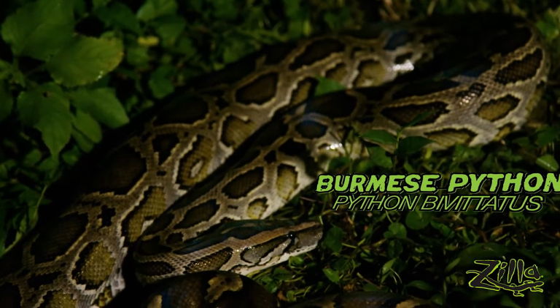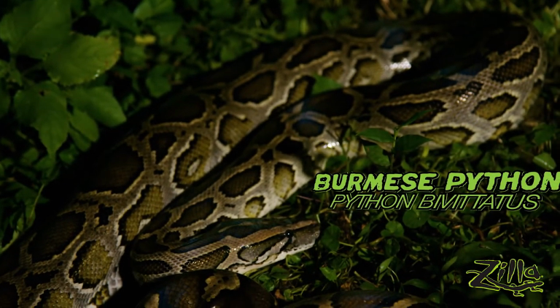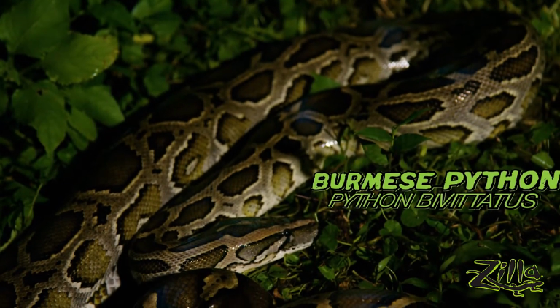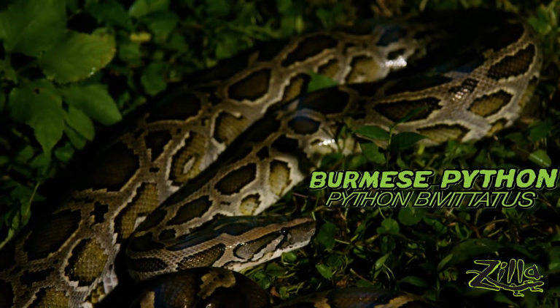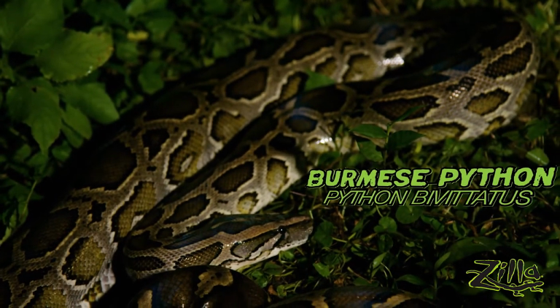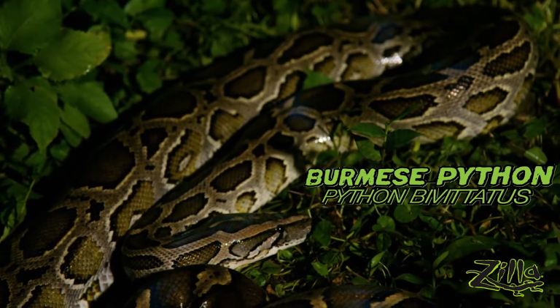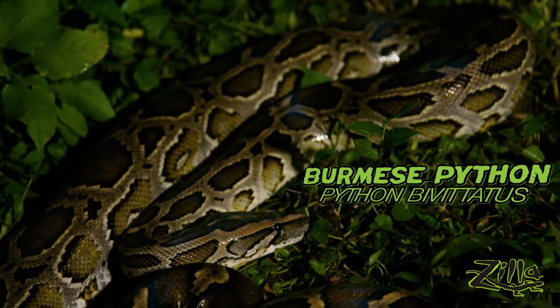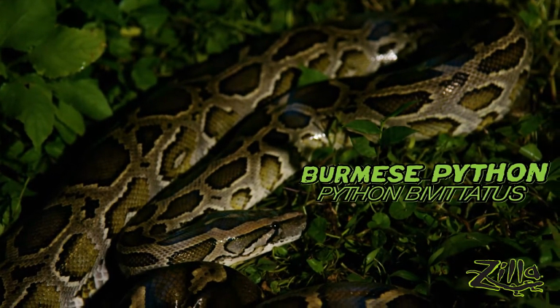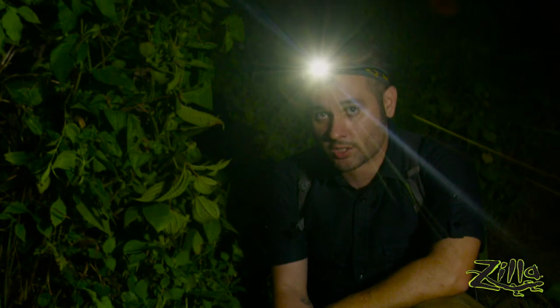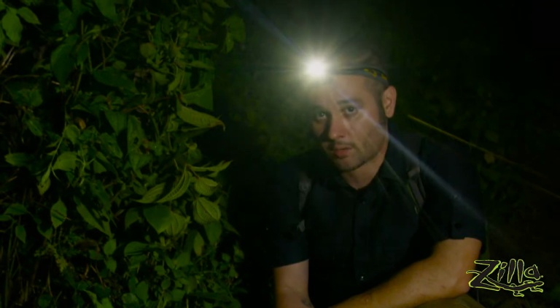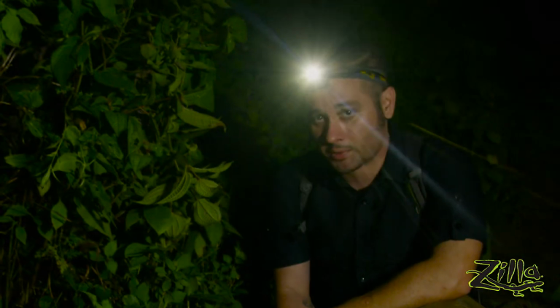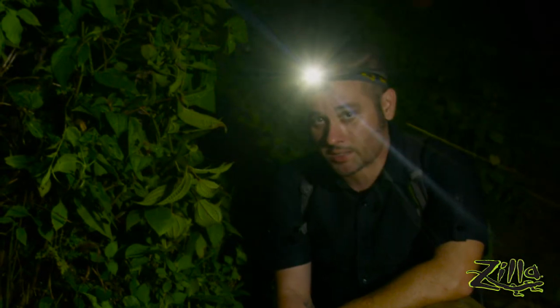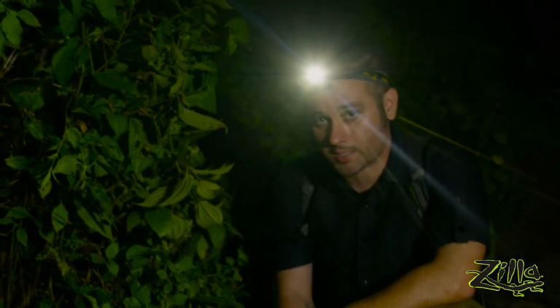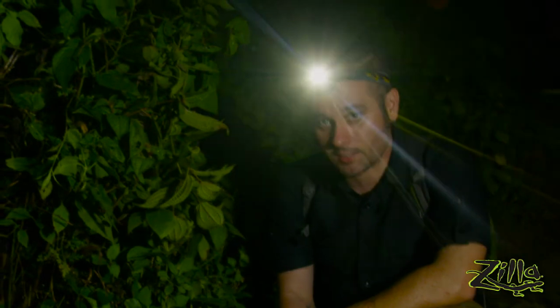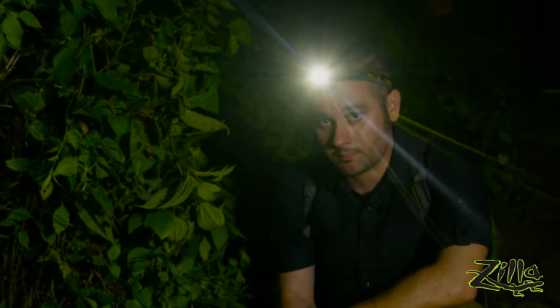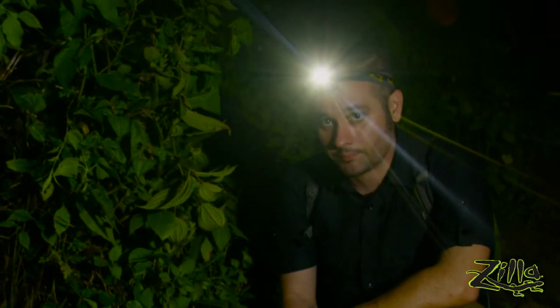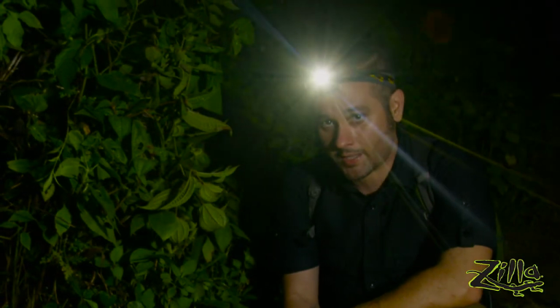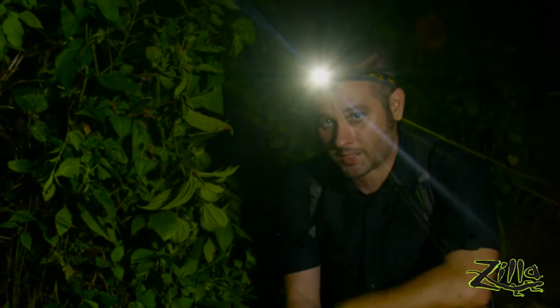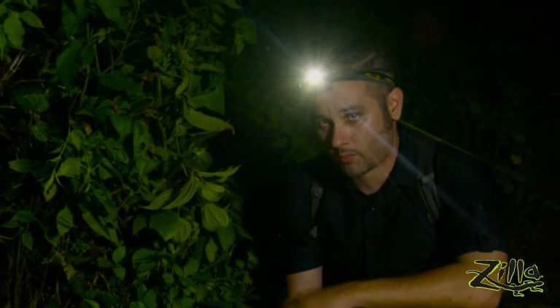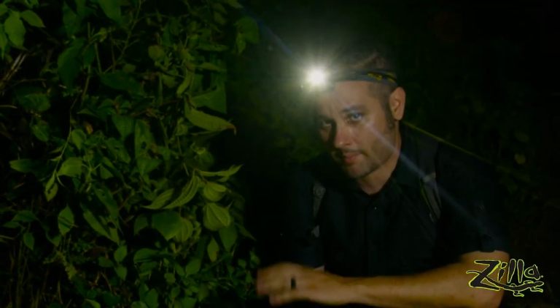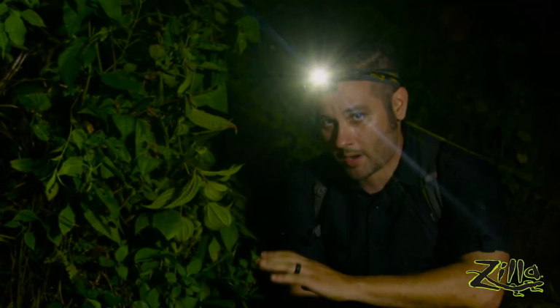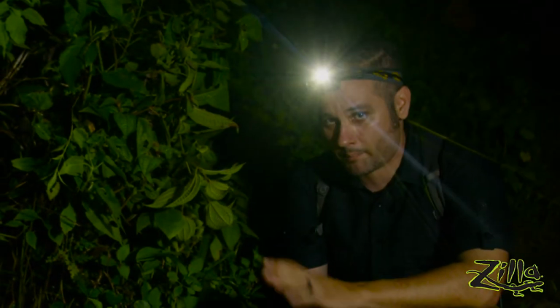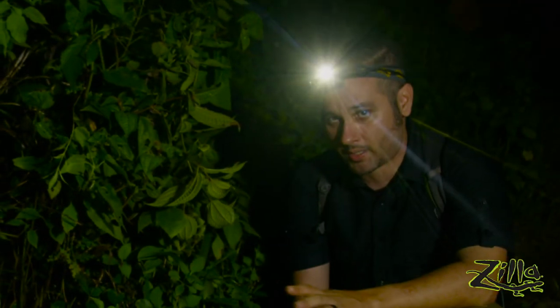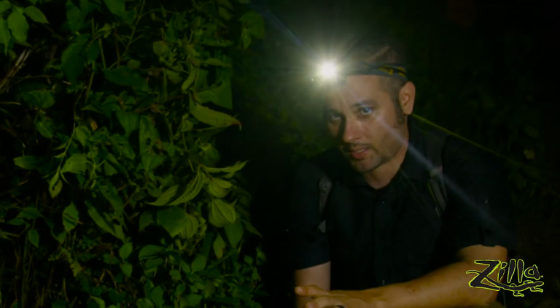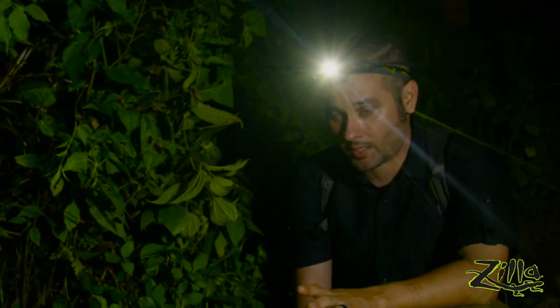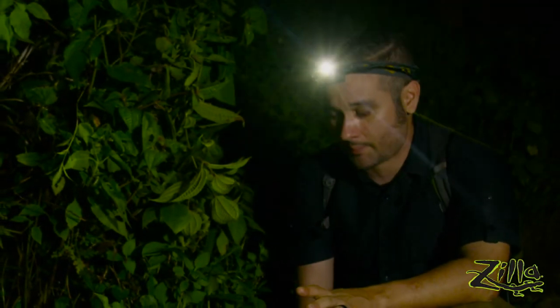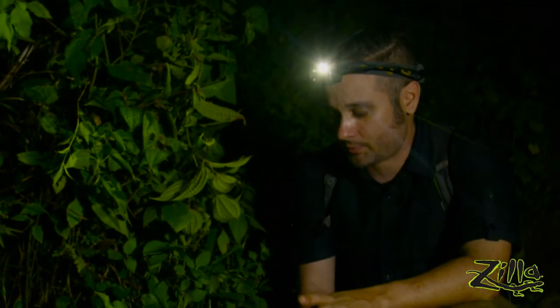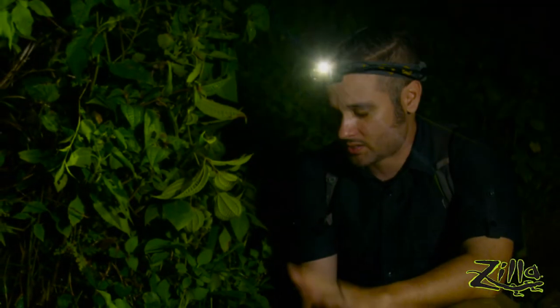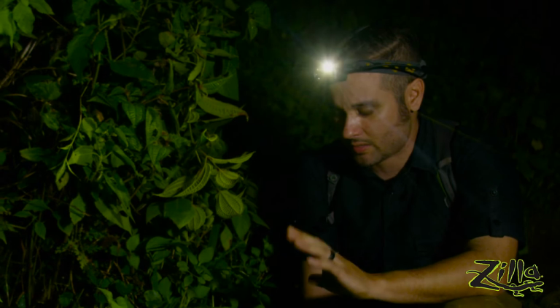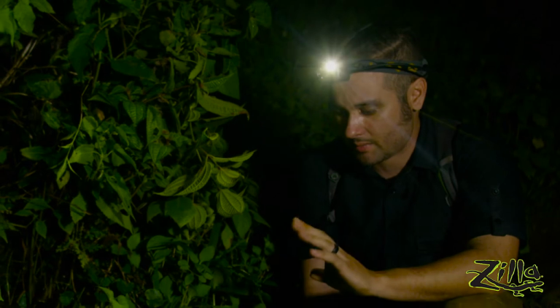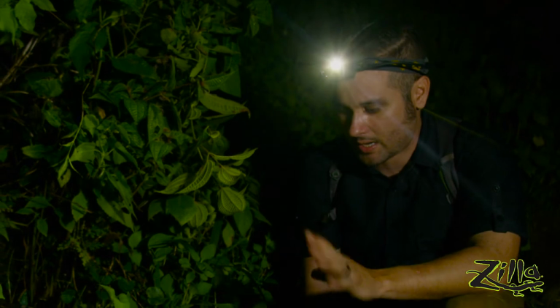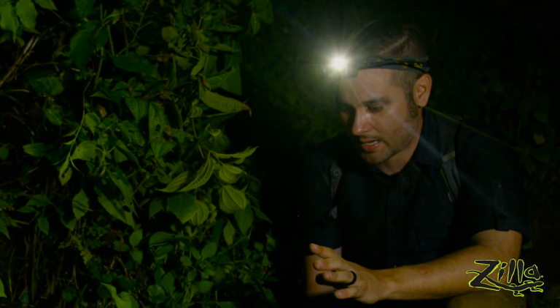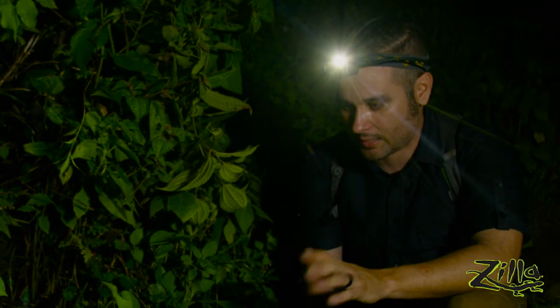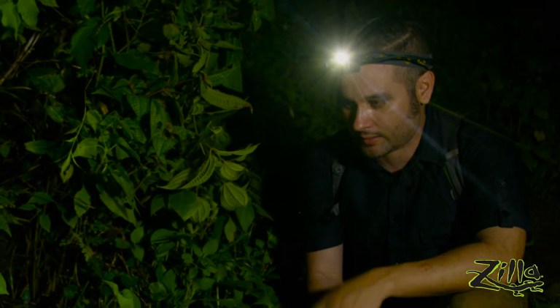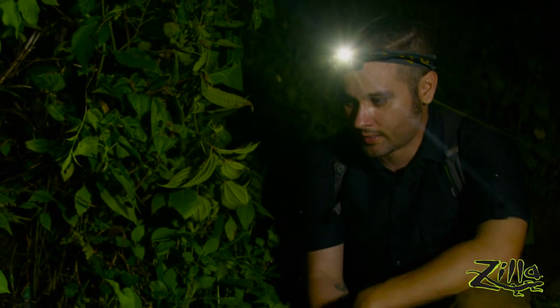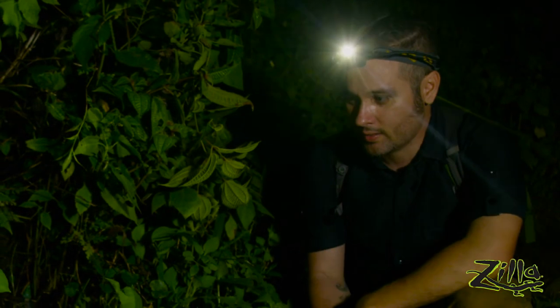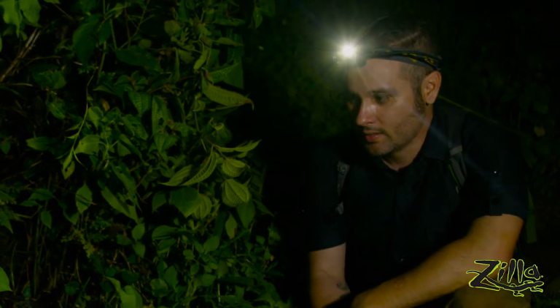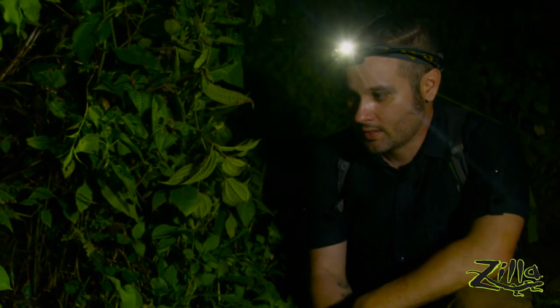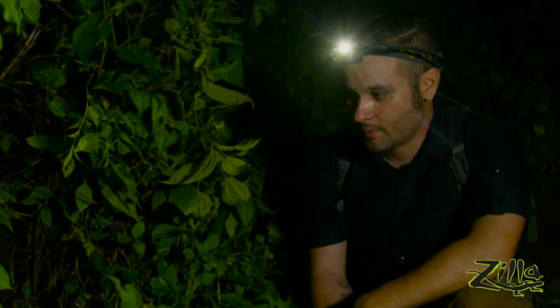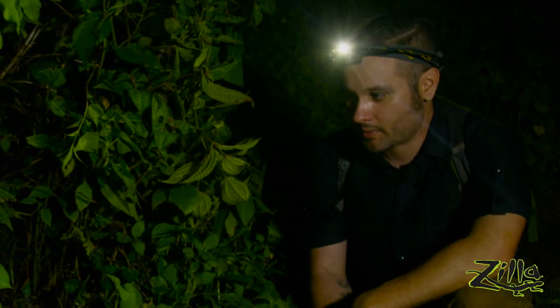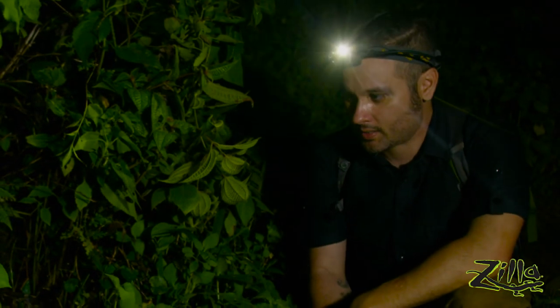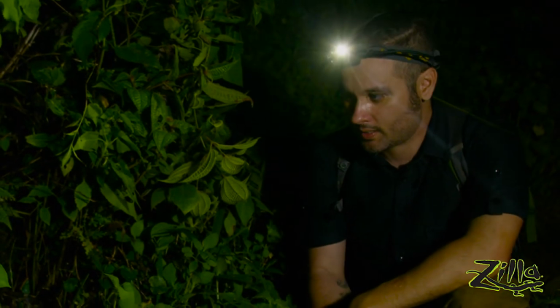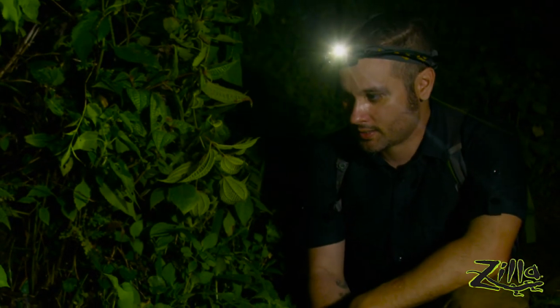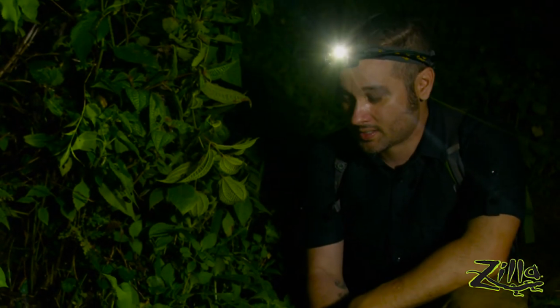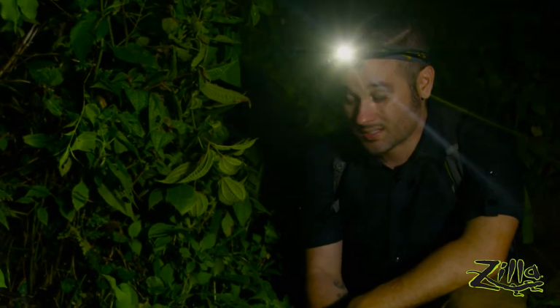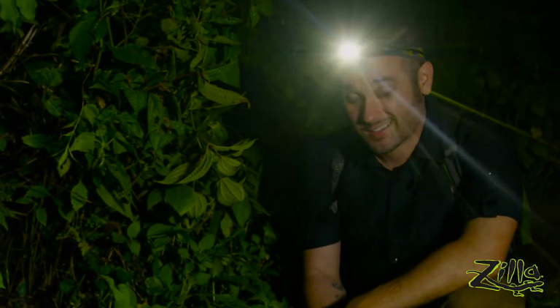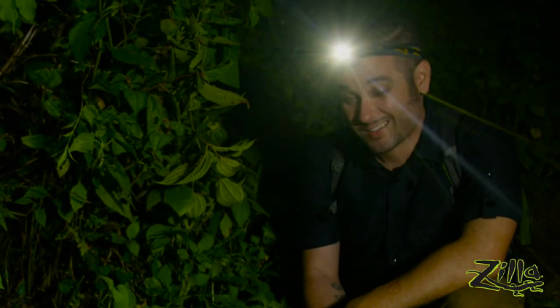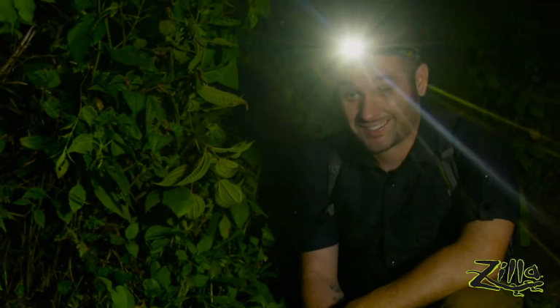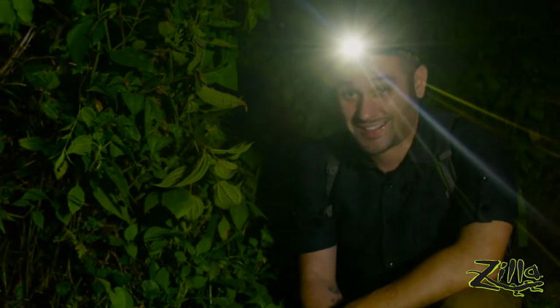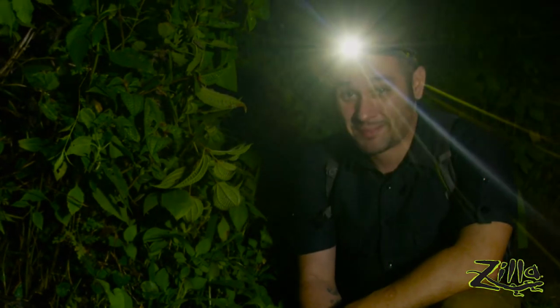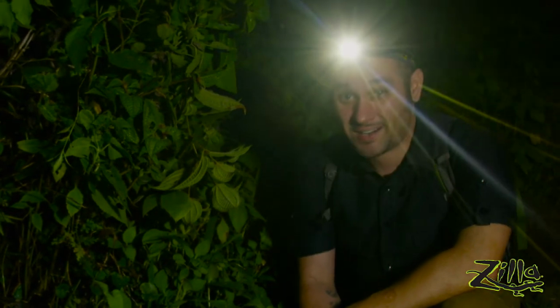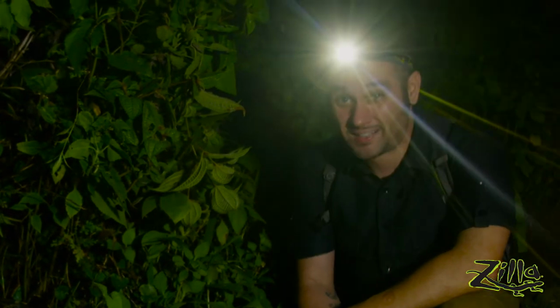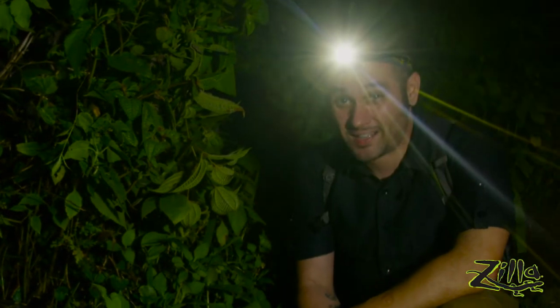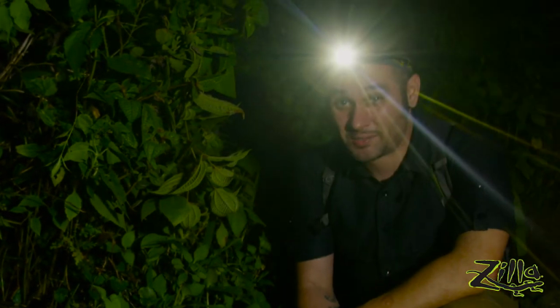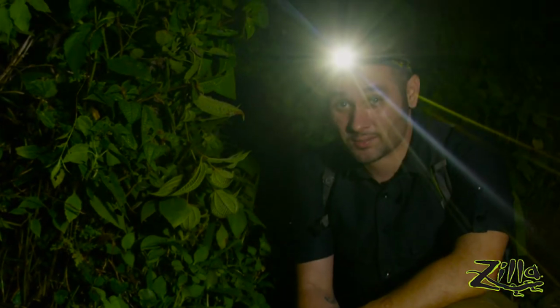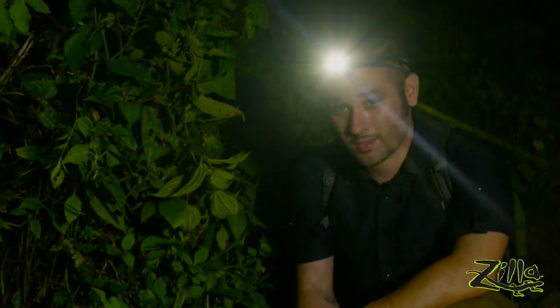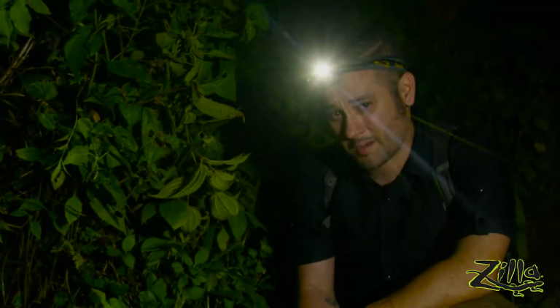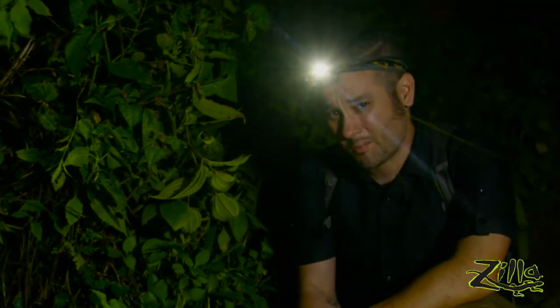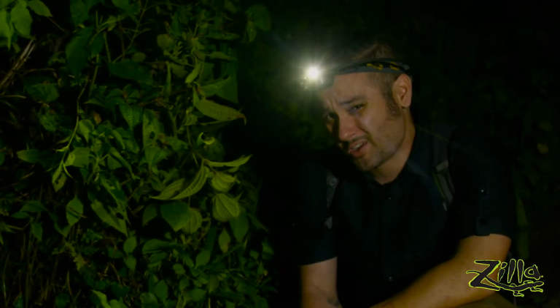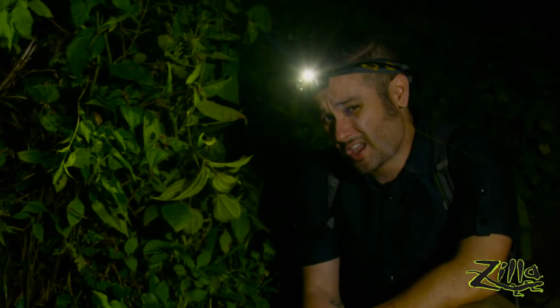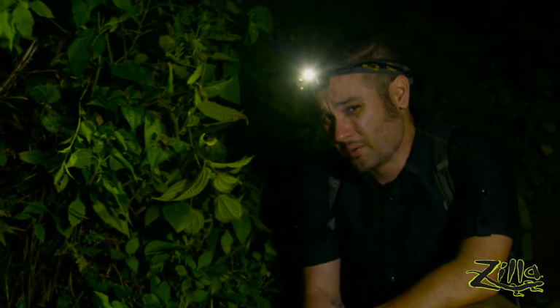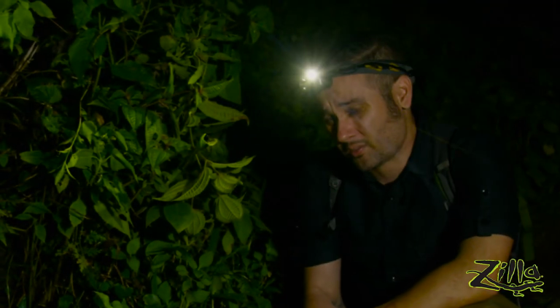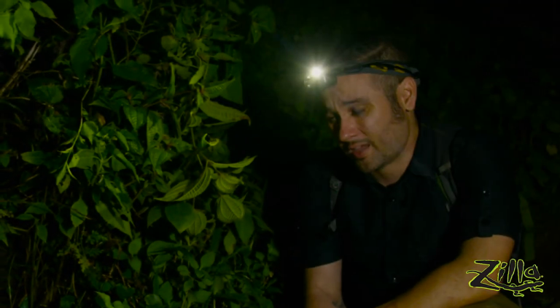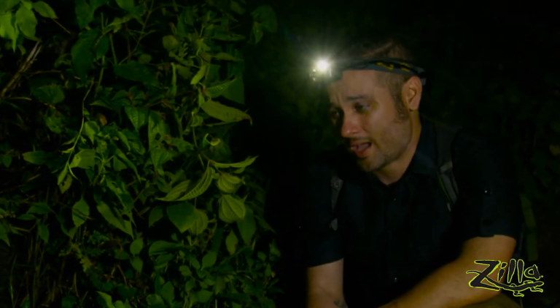So this is an actually wild Burmese python. In Indonesia they're protected. That's why I'm not picking it up, that's why I'm not handling it, because I'm not allowed to. And I'm okay with that.